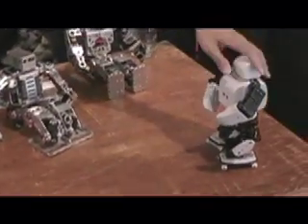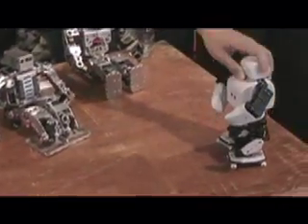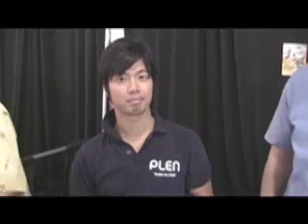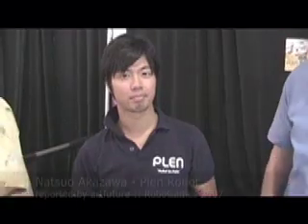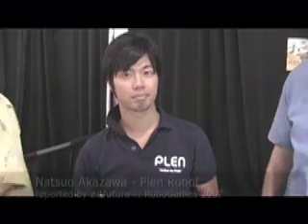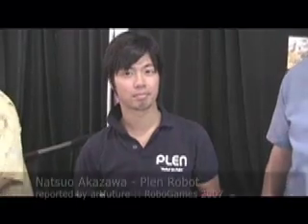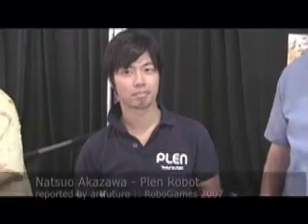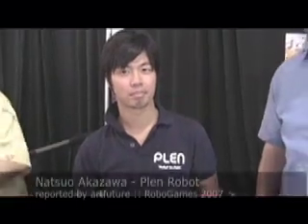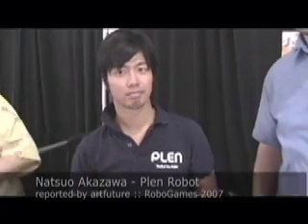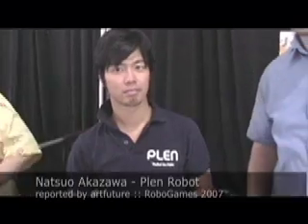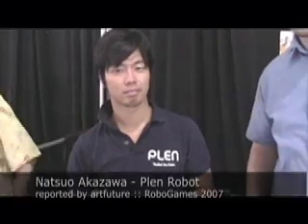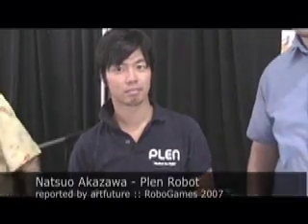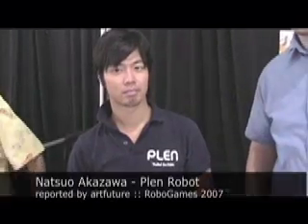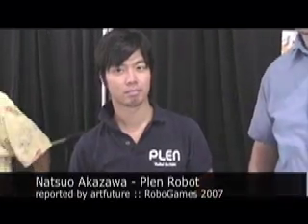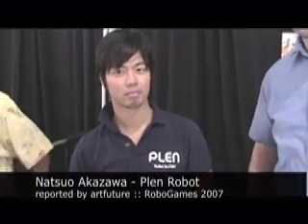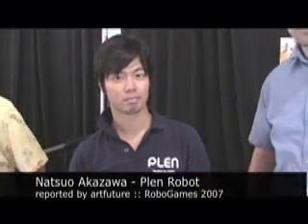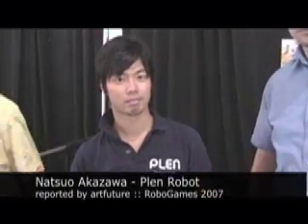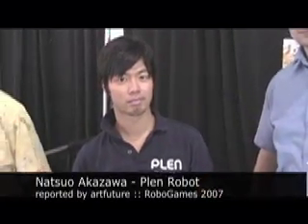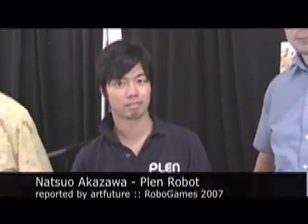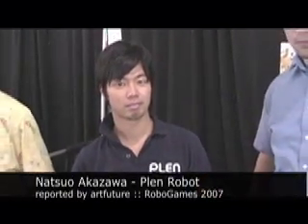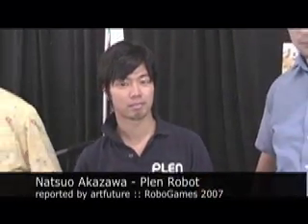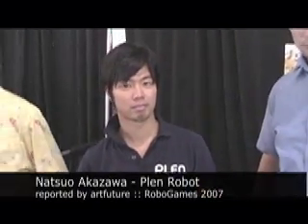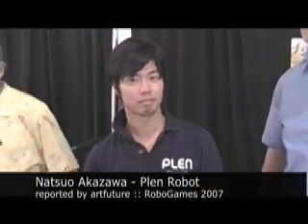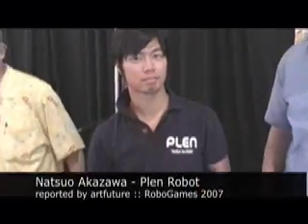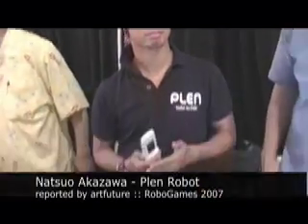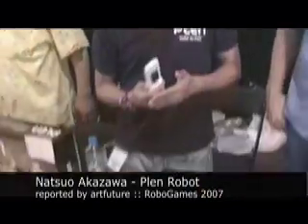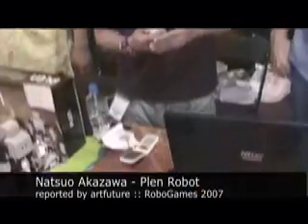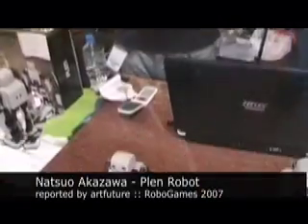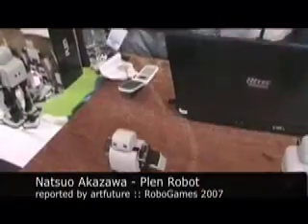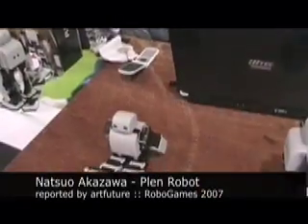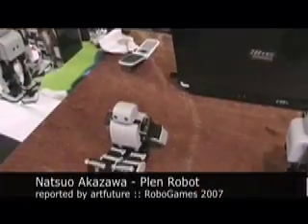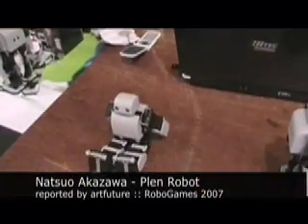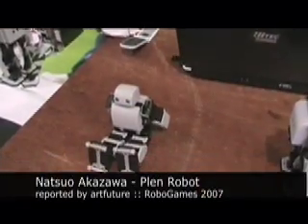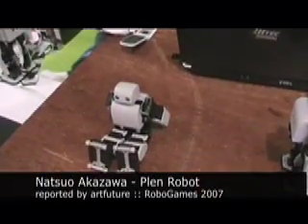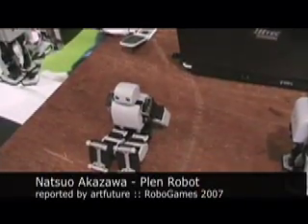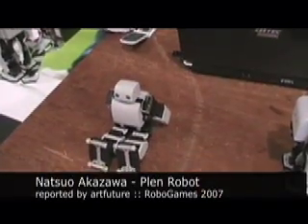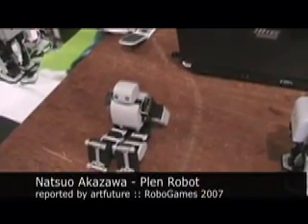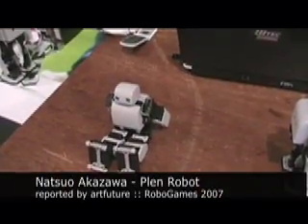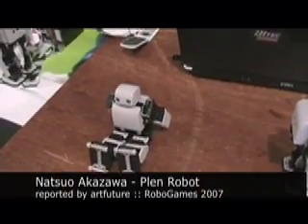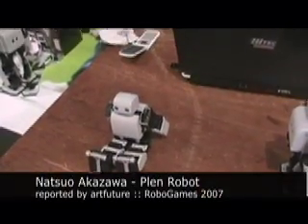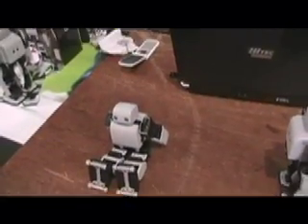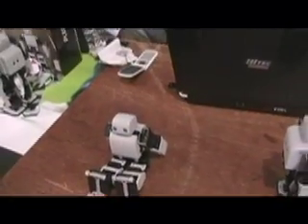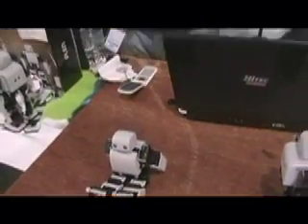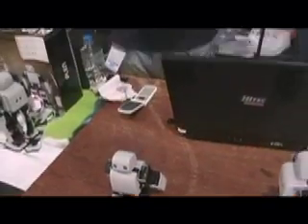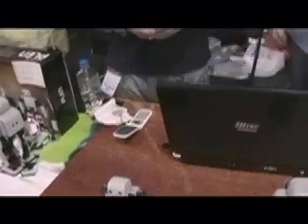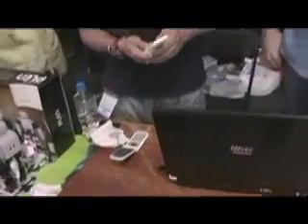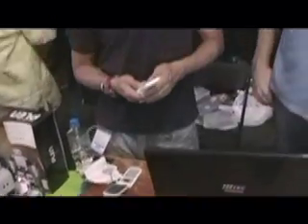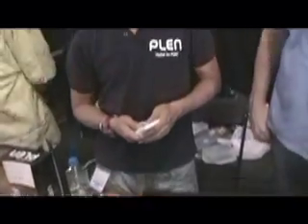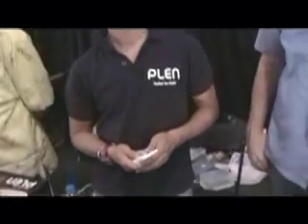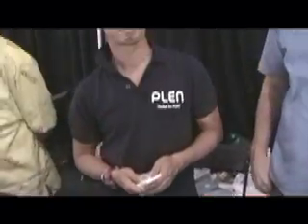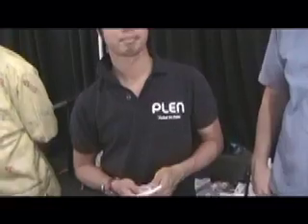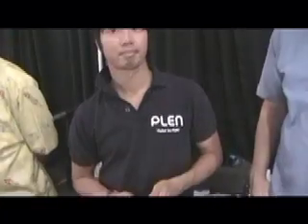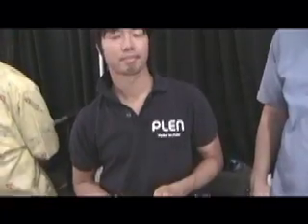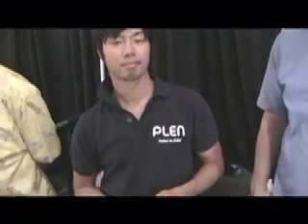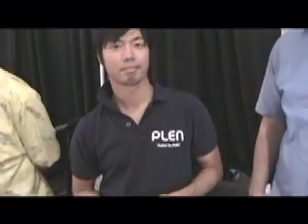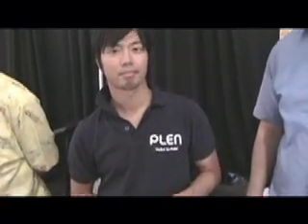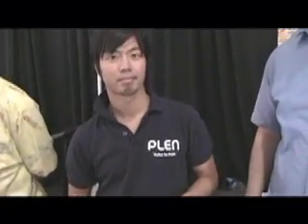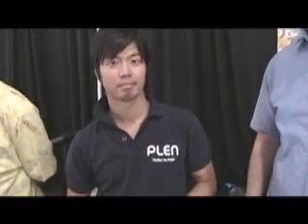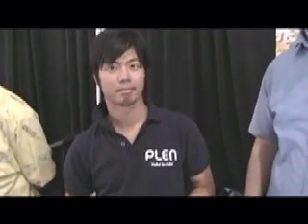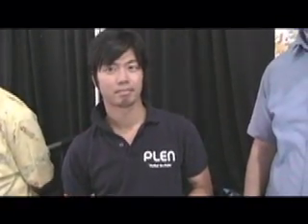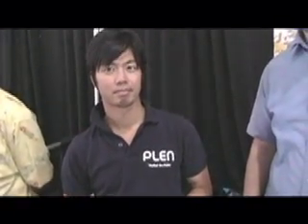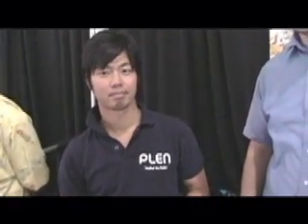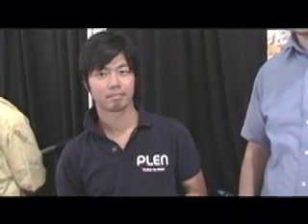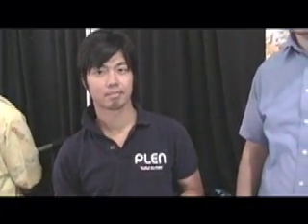Hi, I'm here at RoboGames, and we found these great robotic creation kits, and we're going to interview the creator.